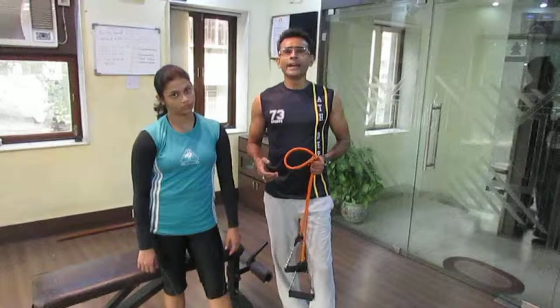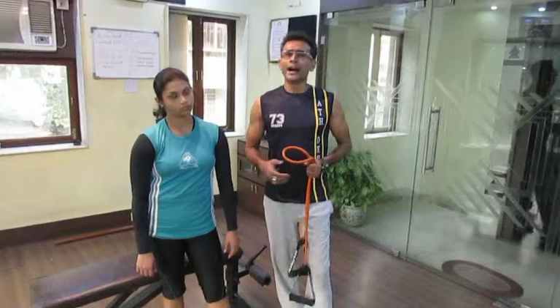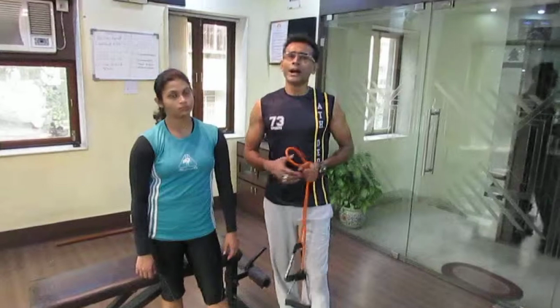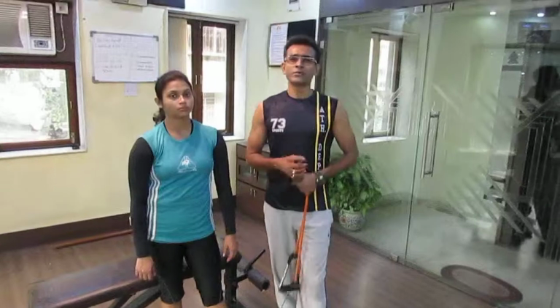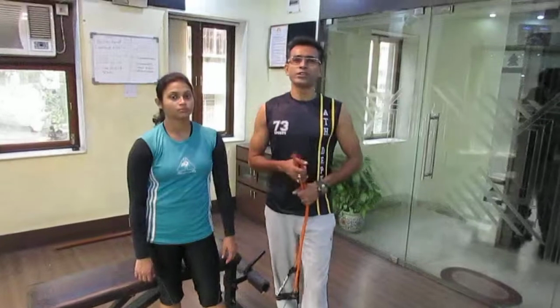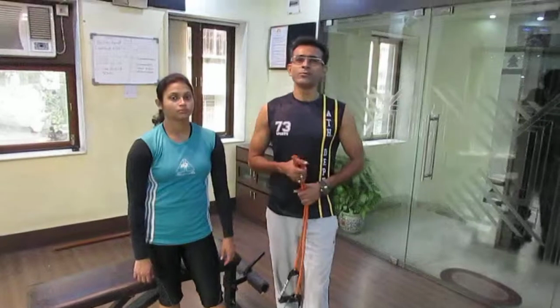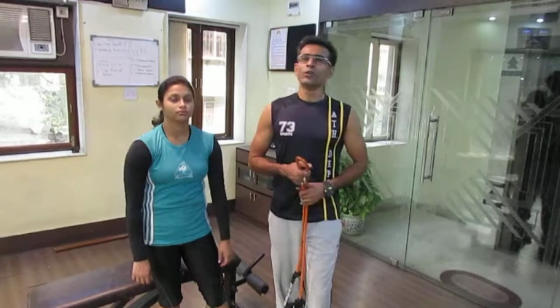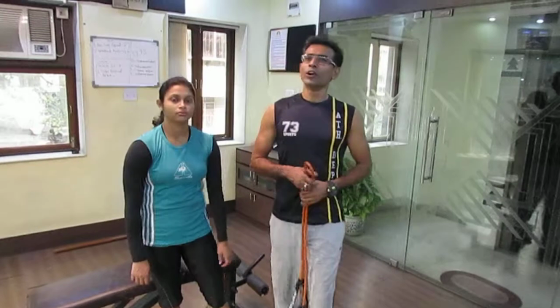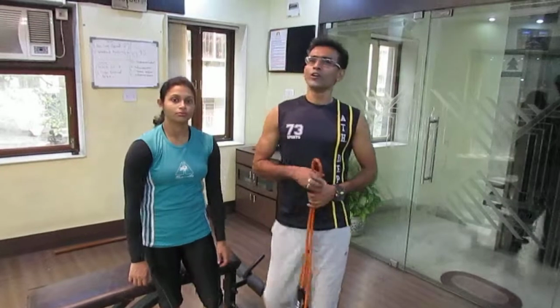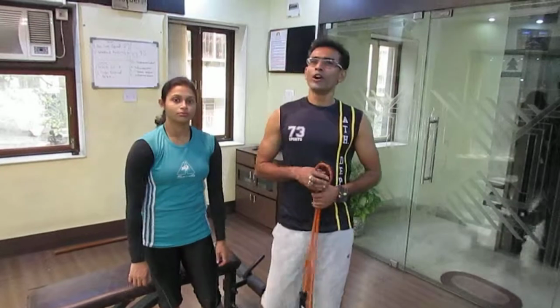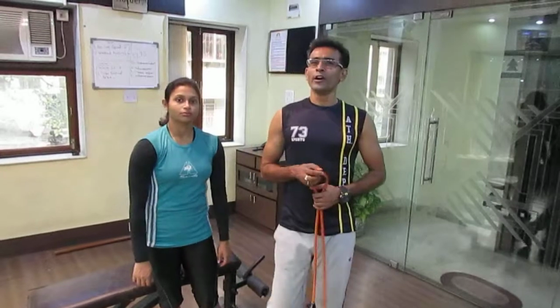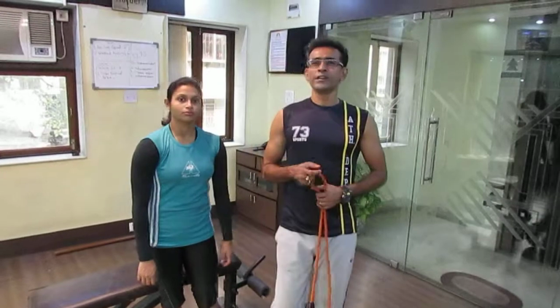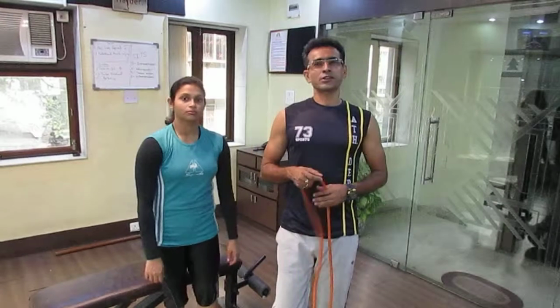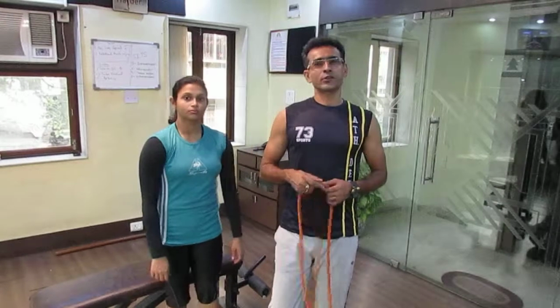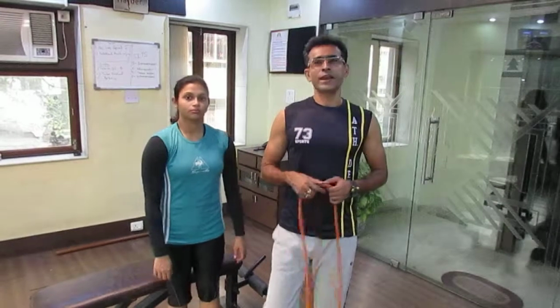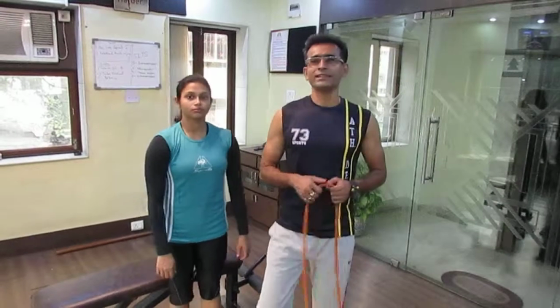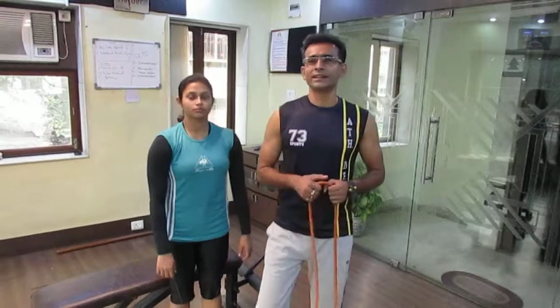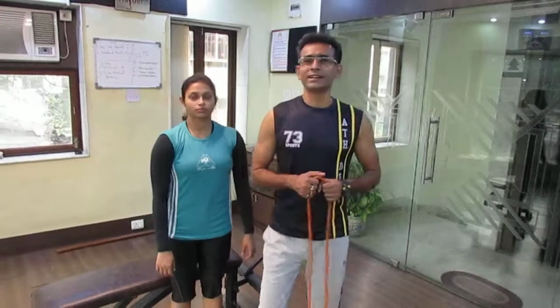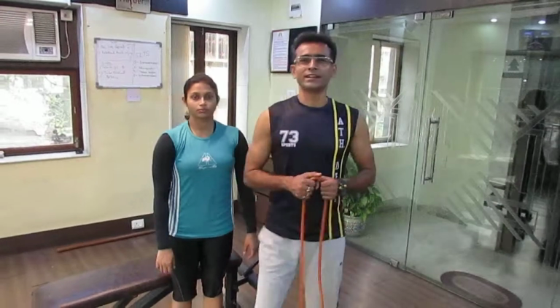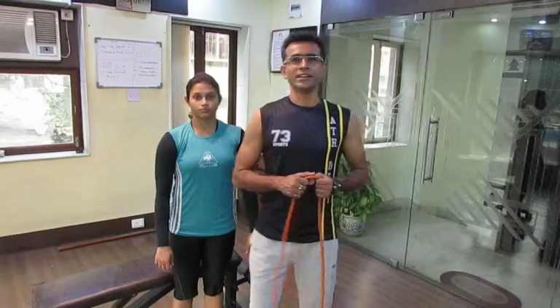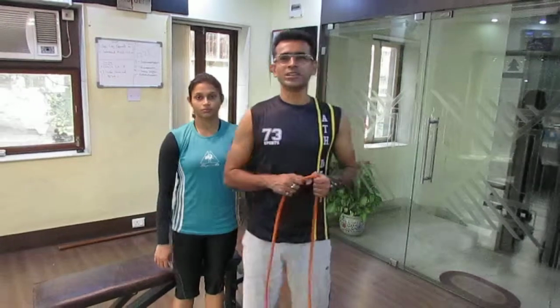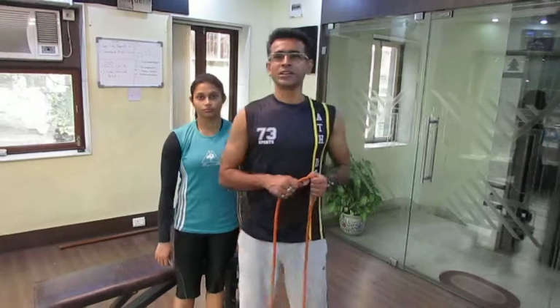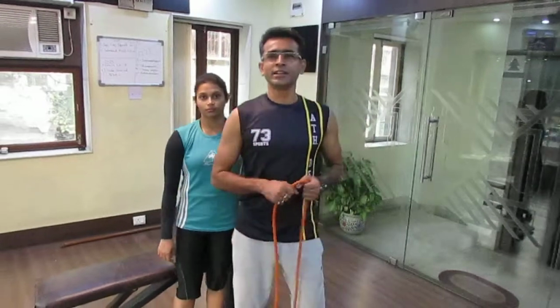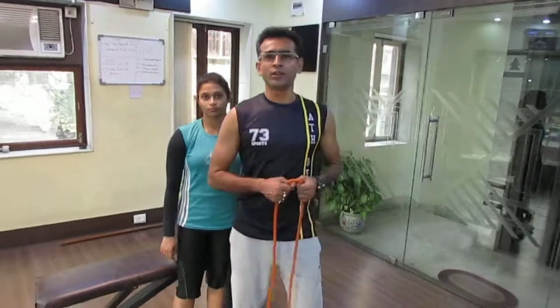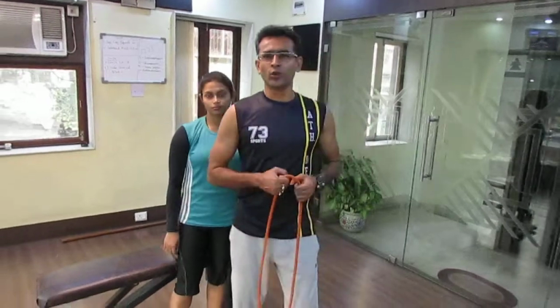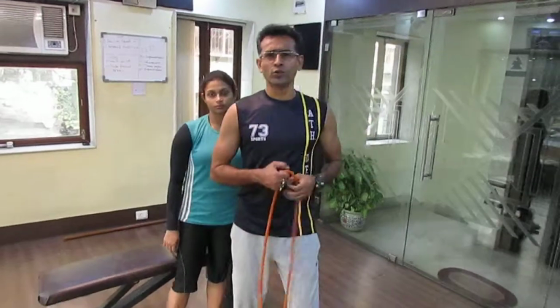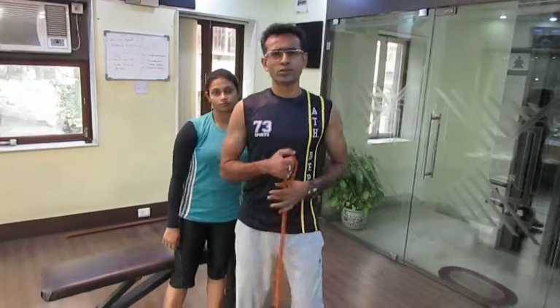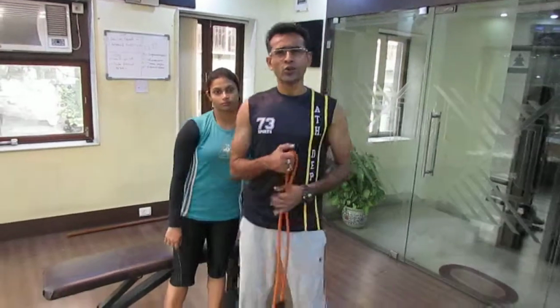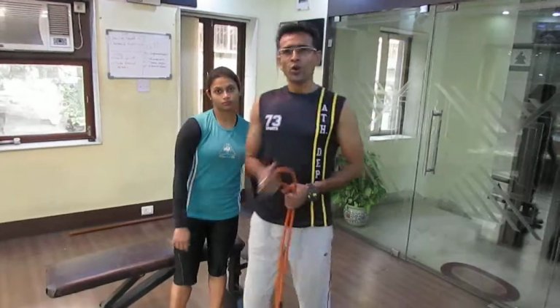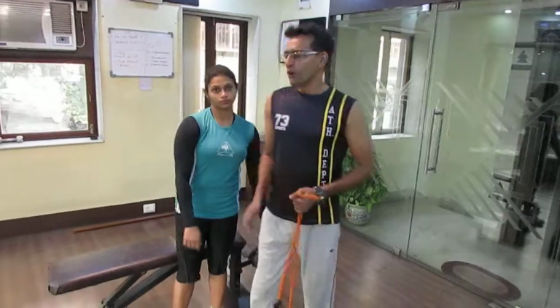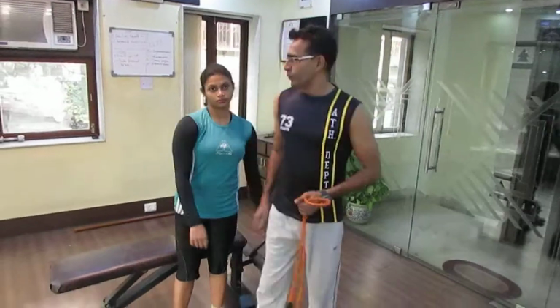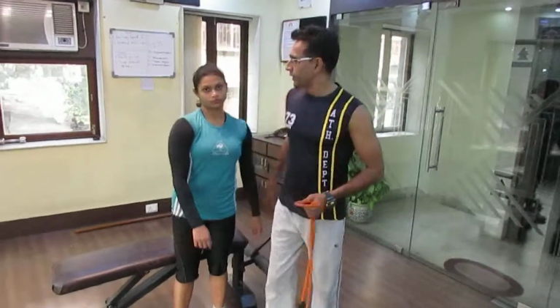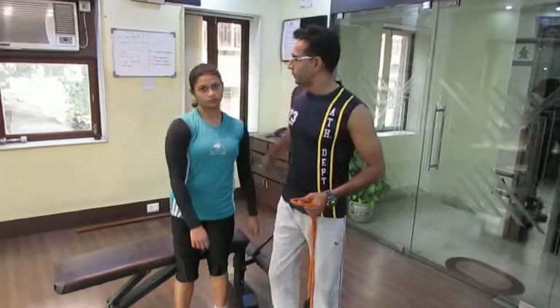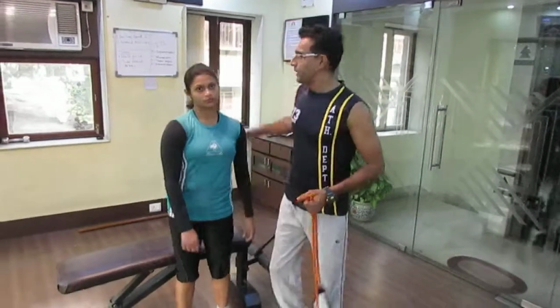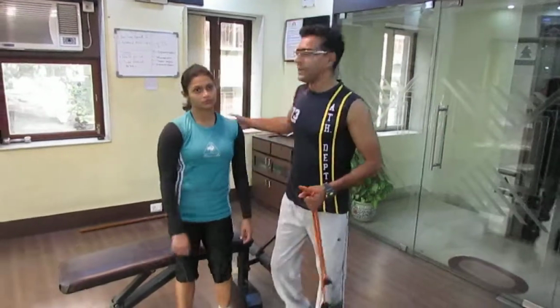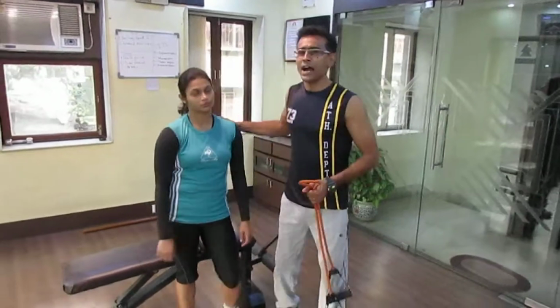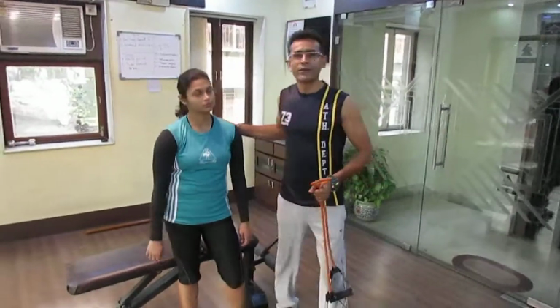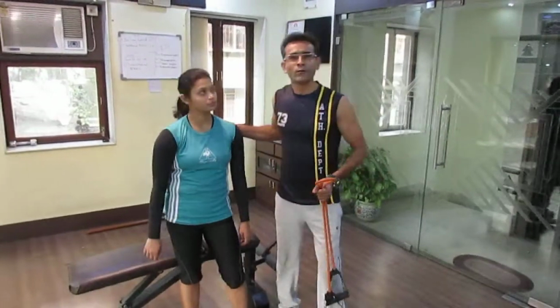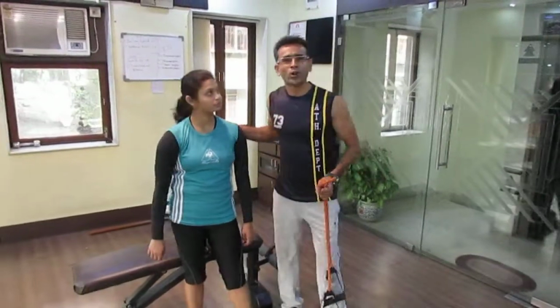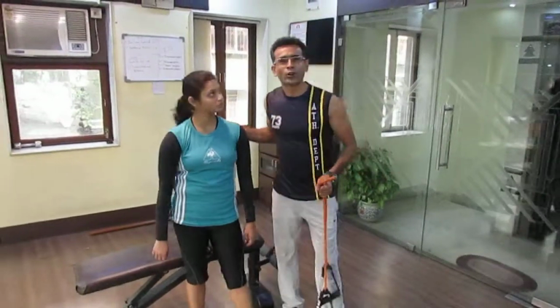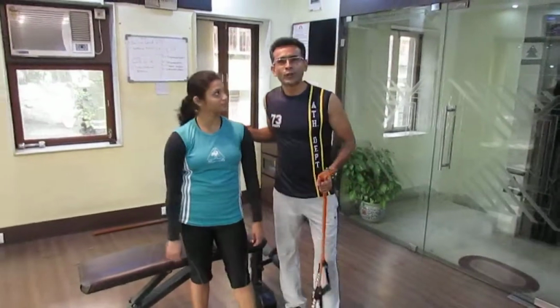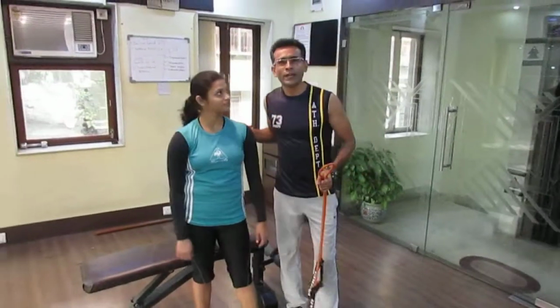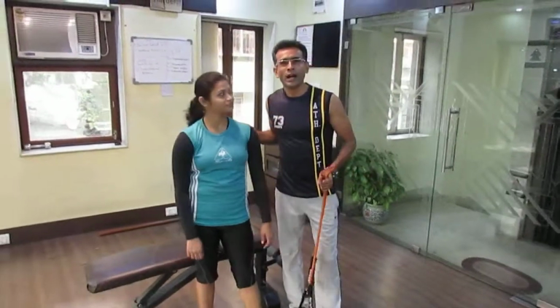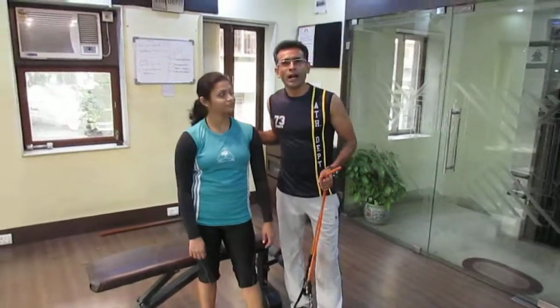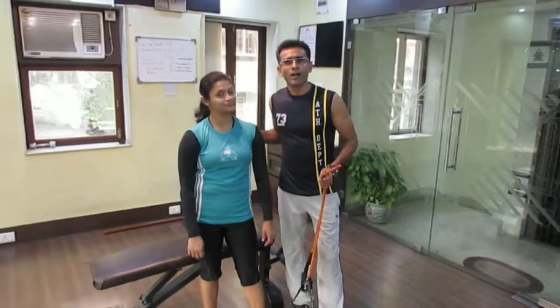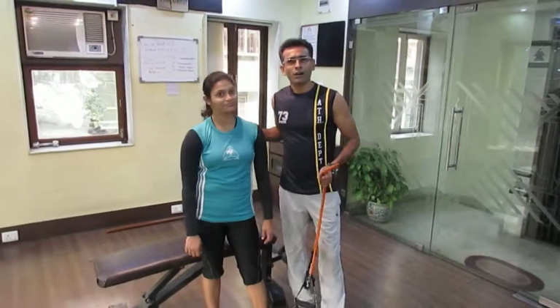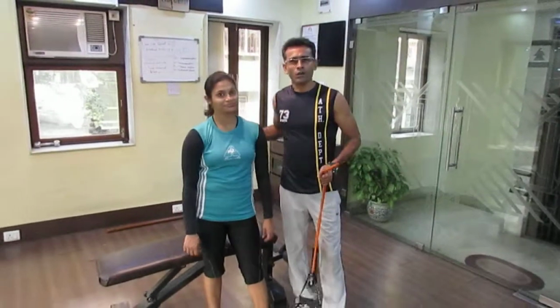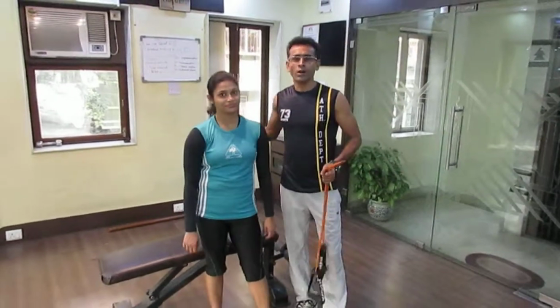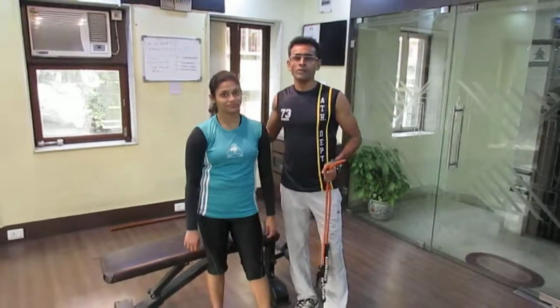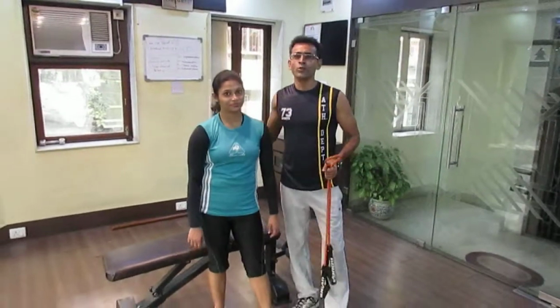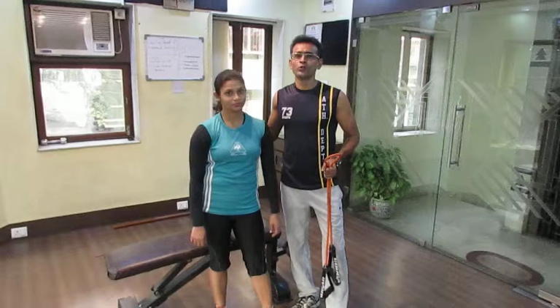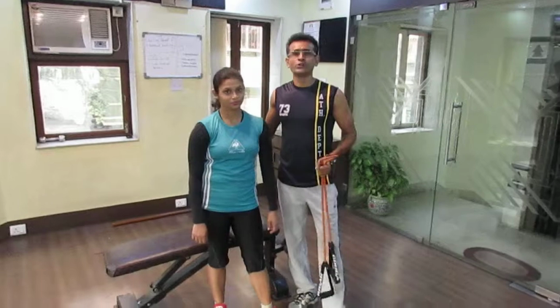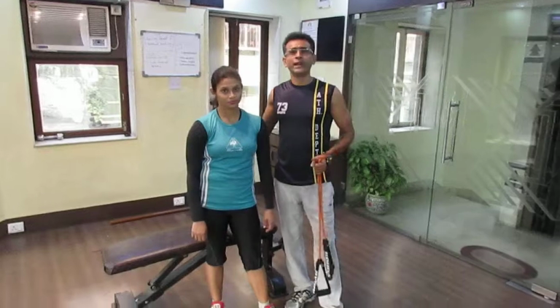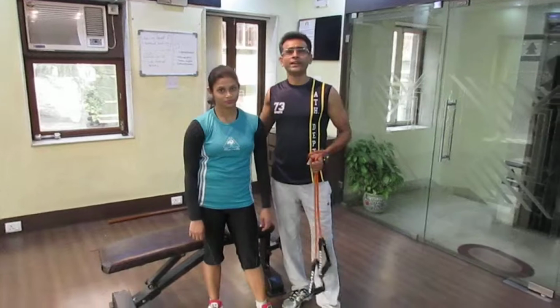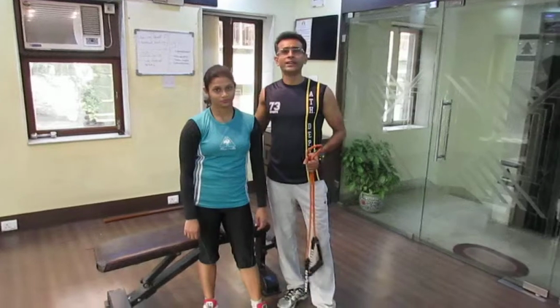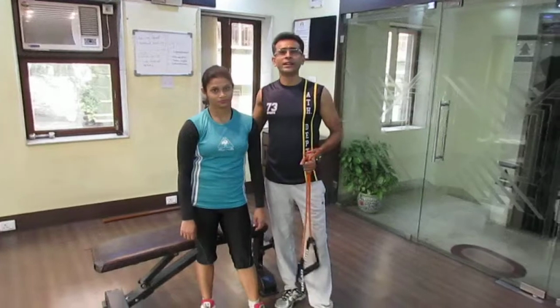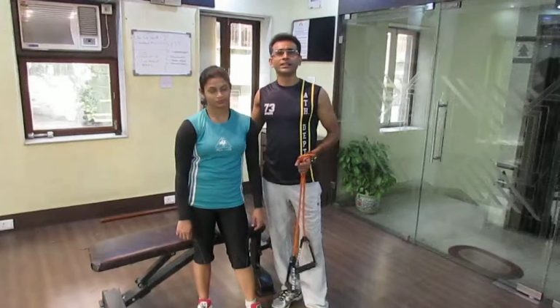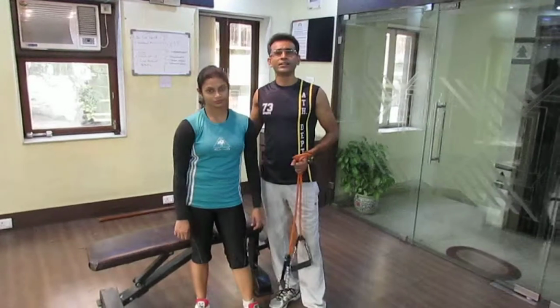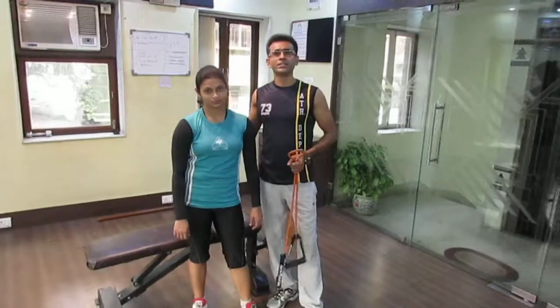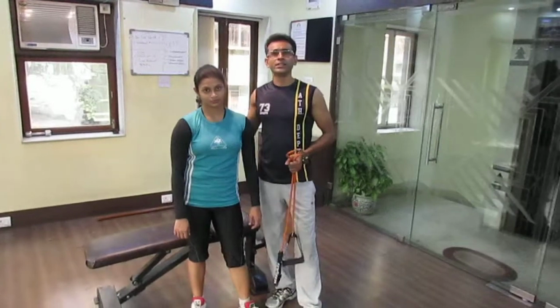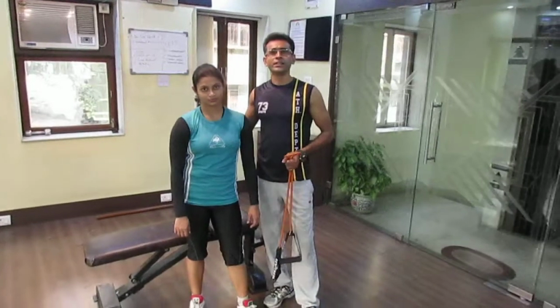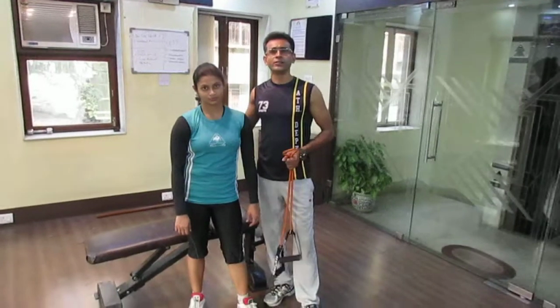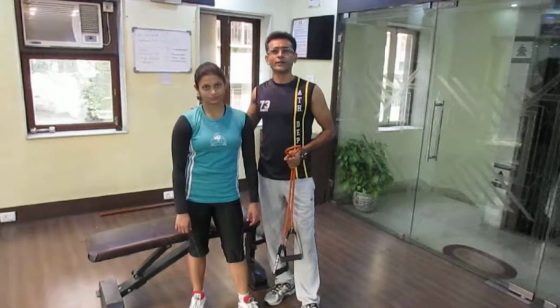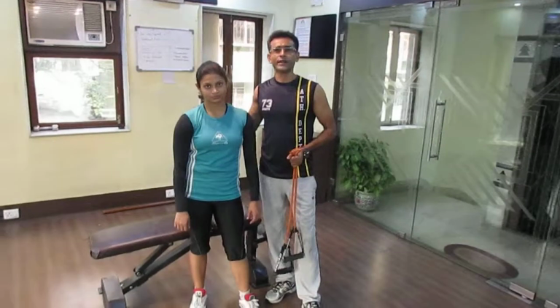Hi, I am Chinmoy Roy, Strength and Conditioning Coach. With me, I have got Rhea, one more strength and conditioning trainer.